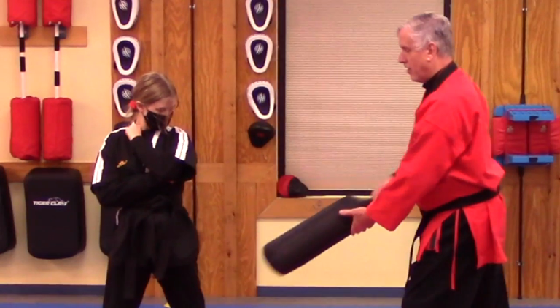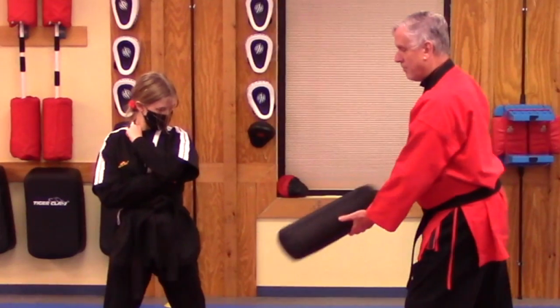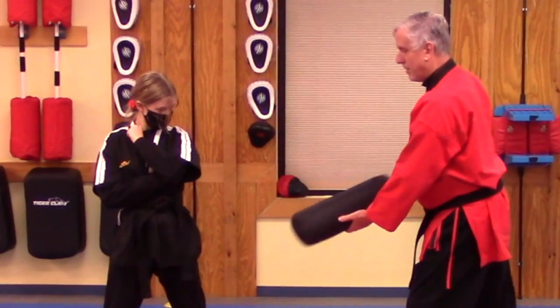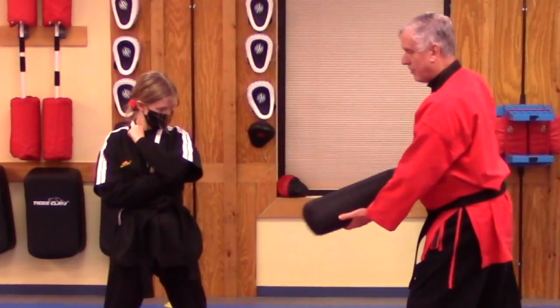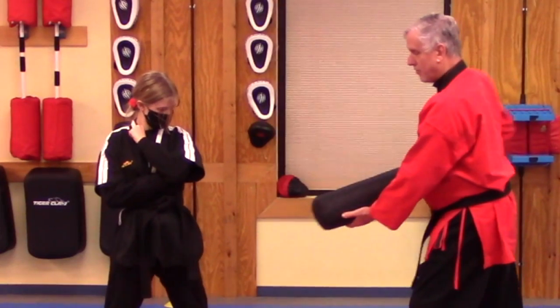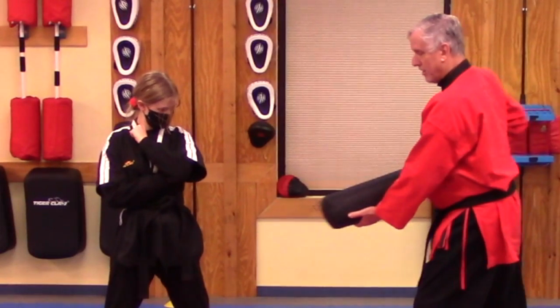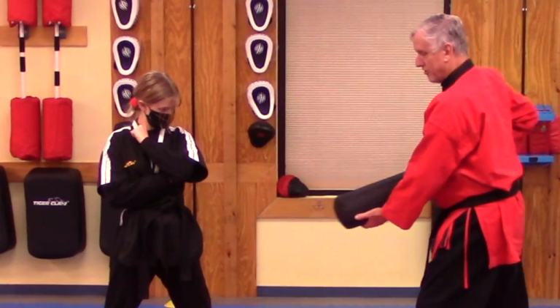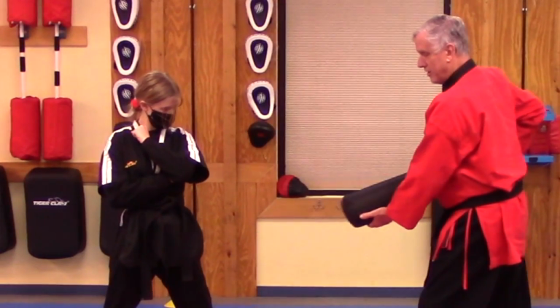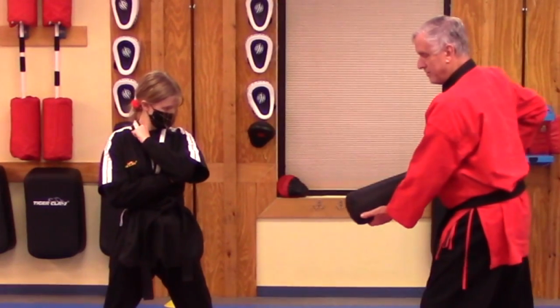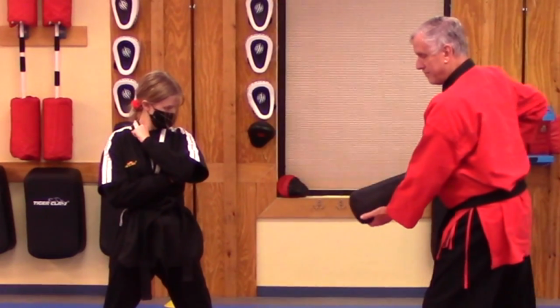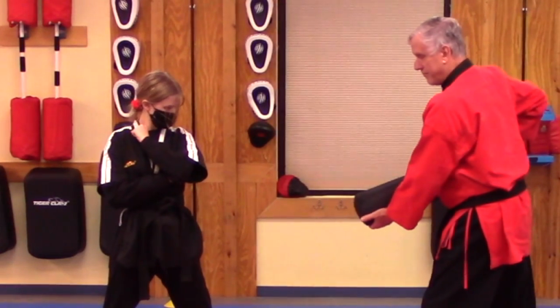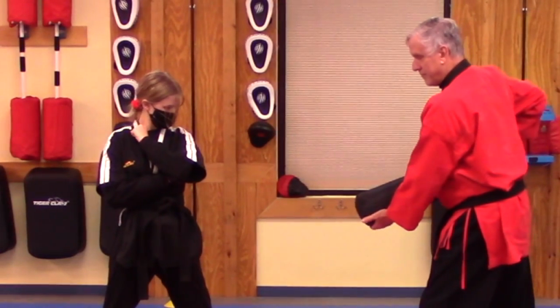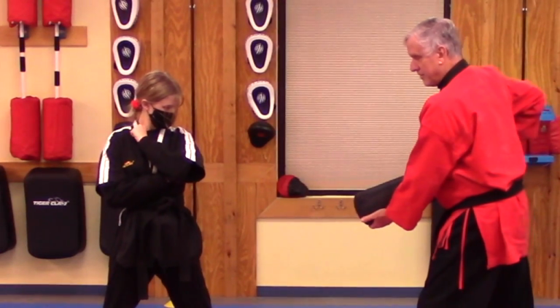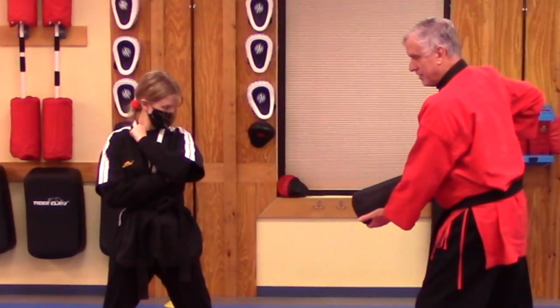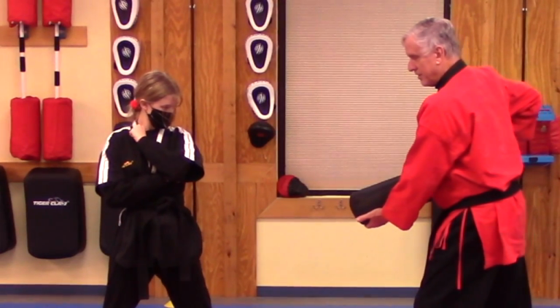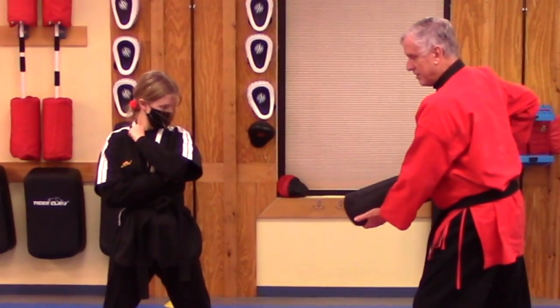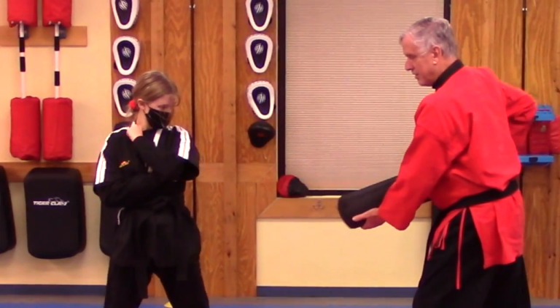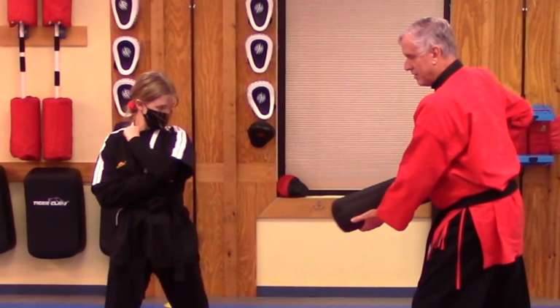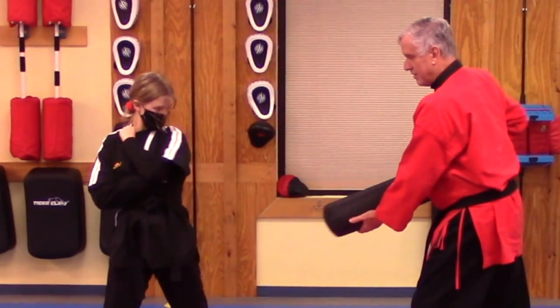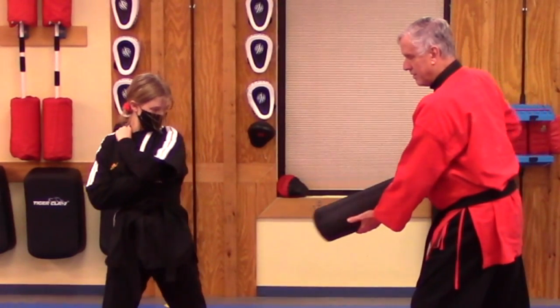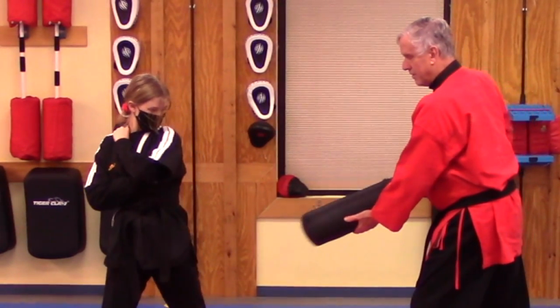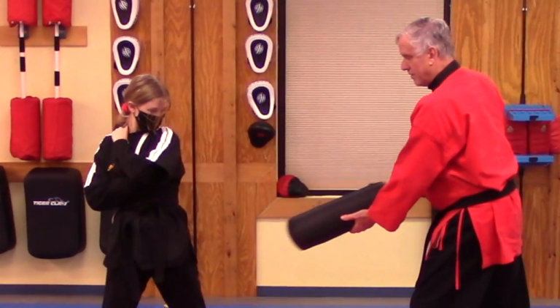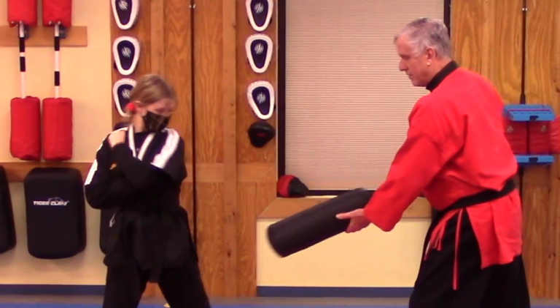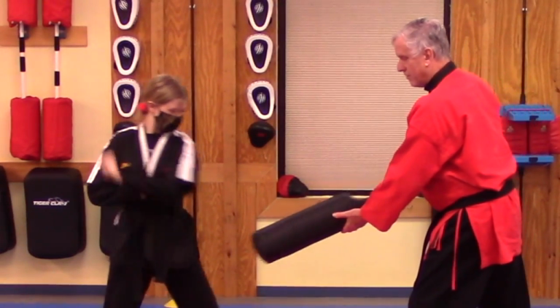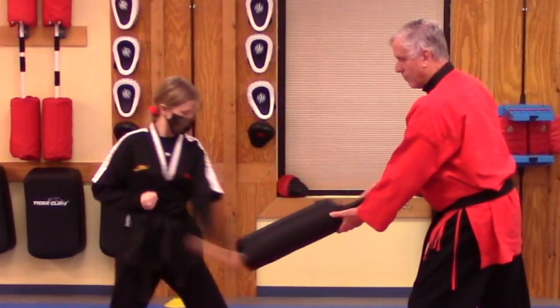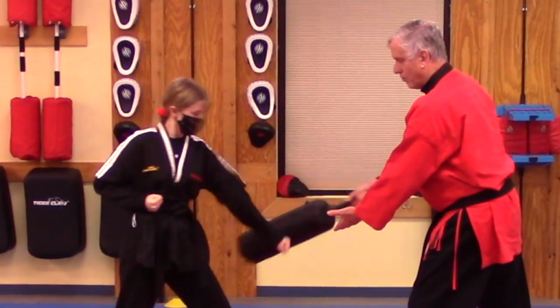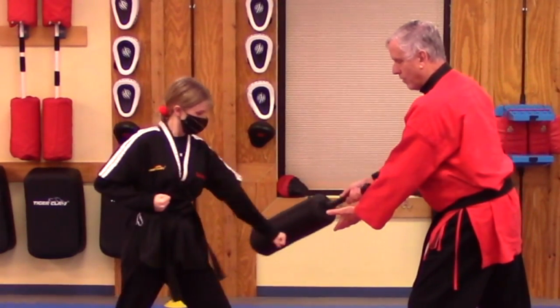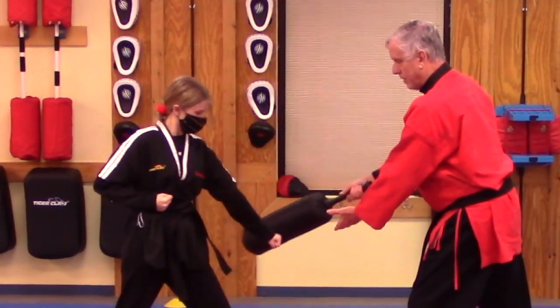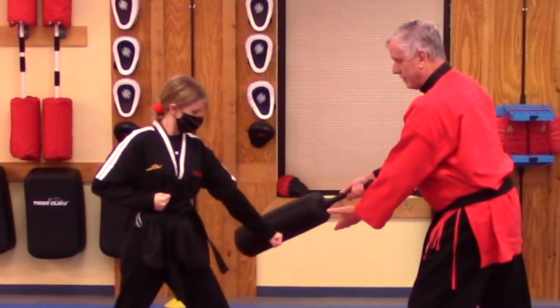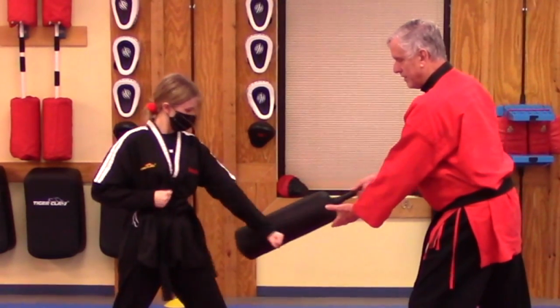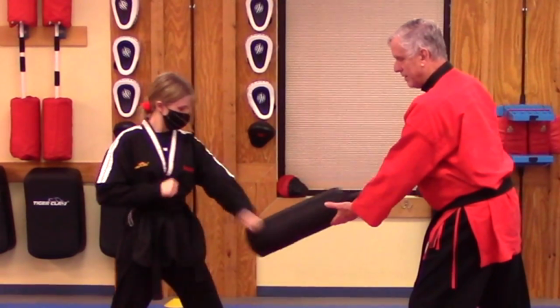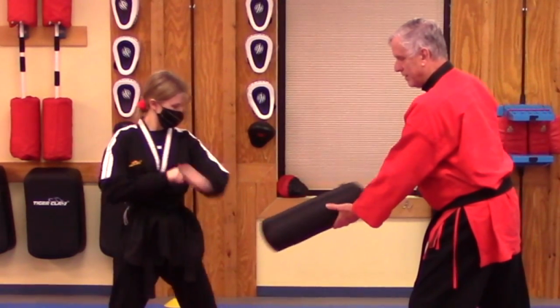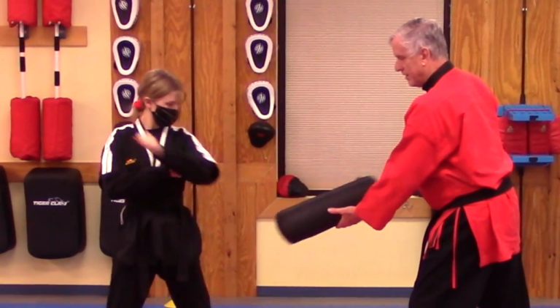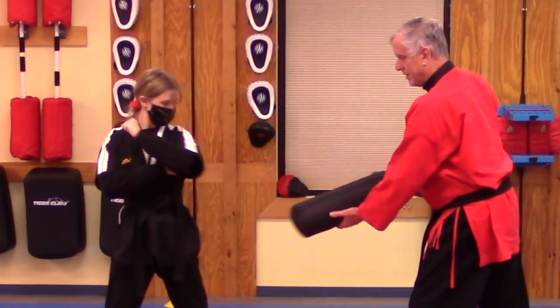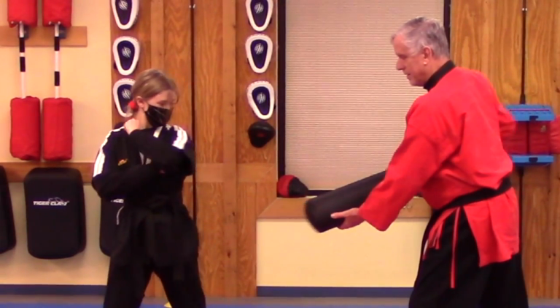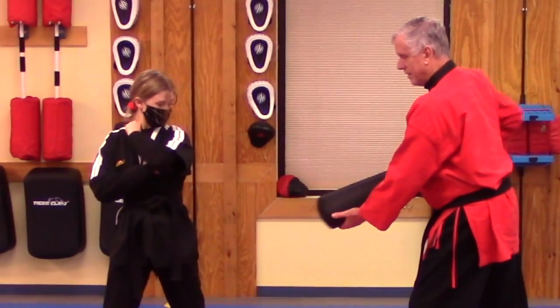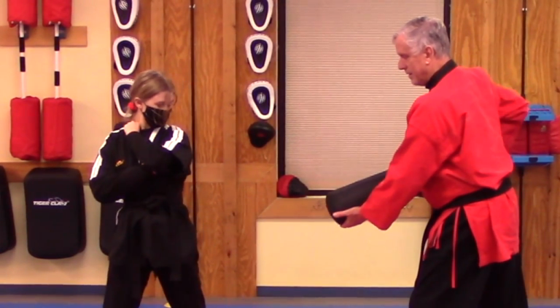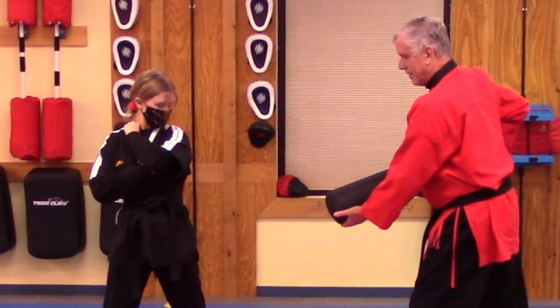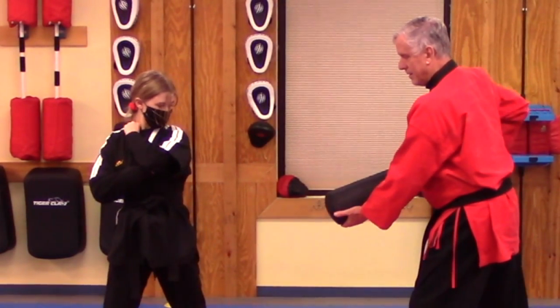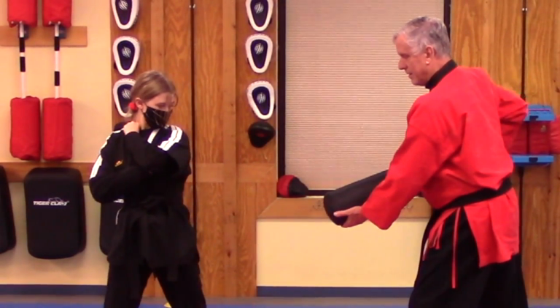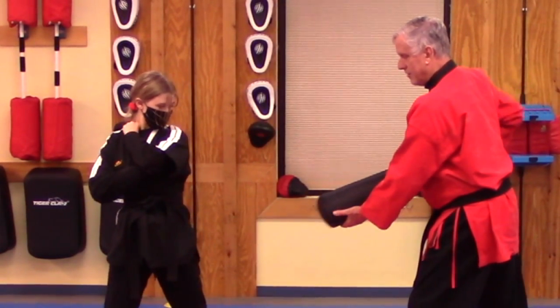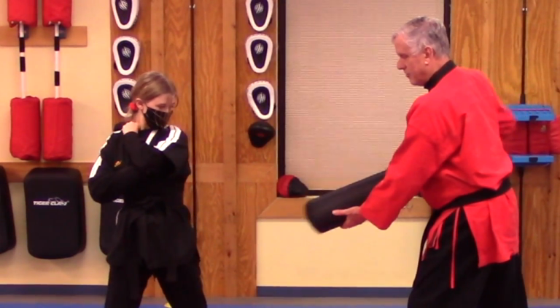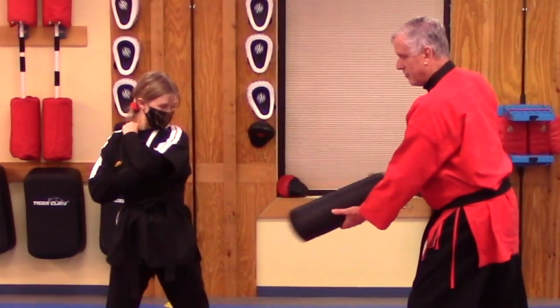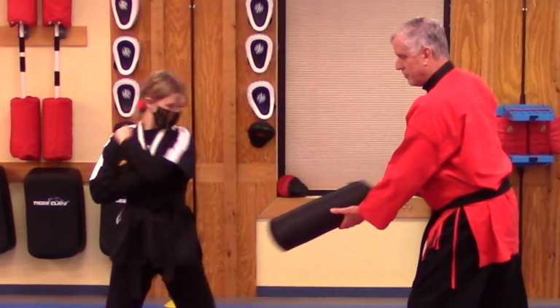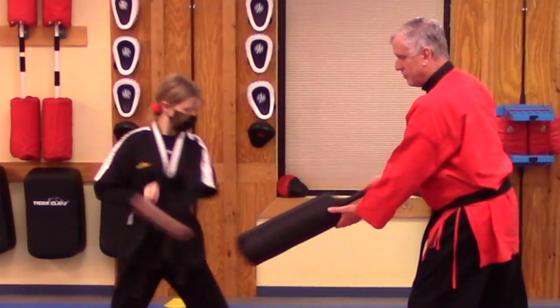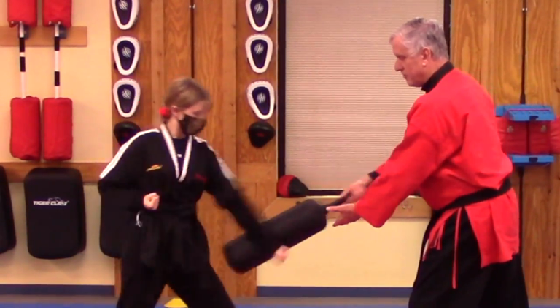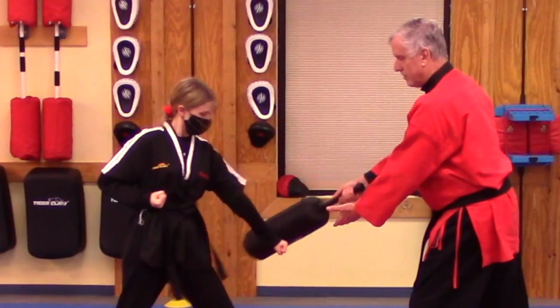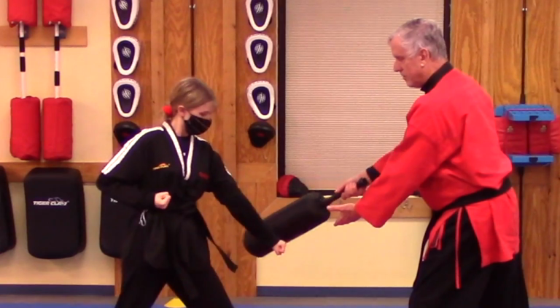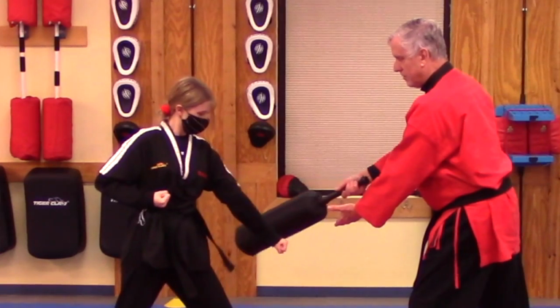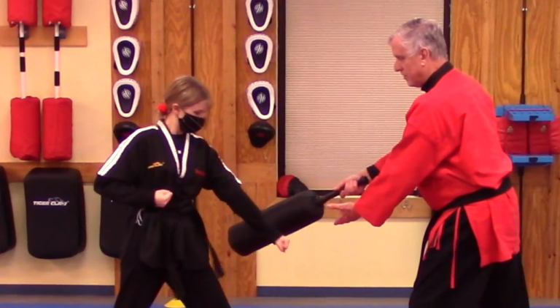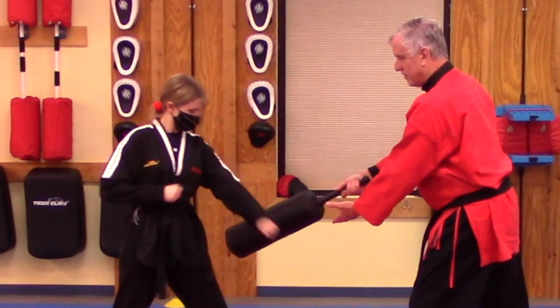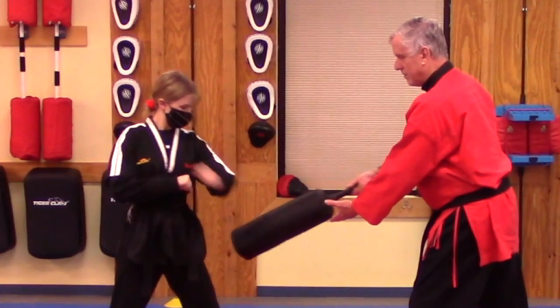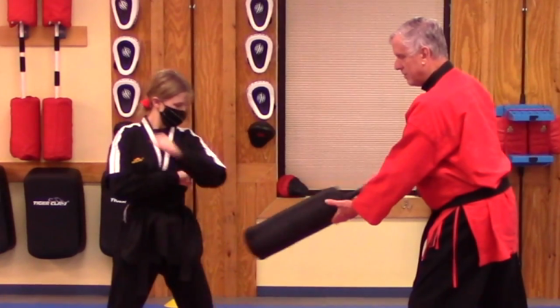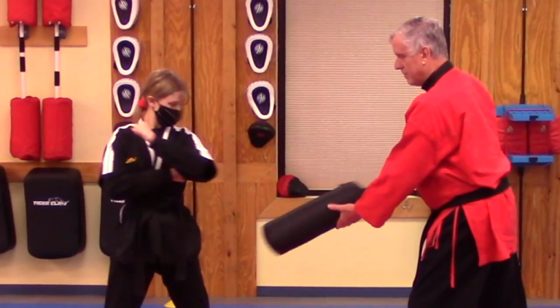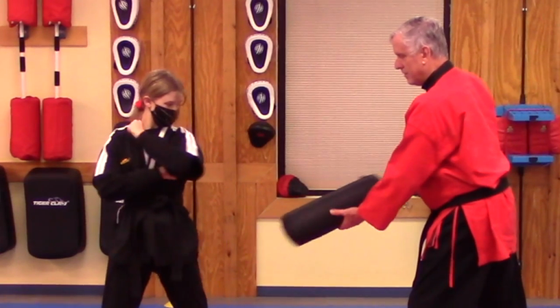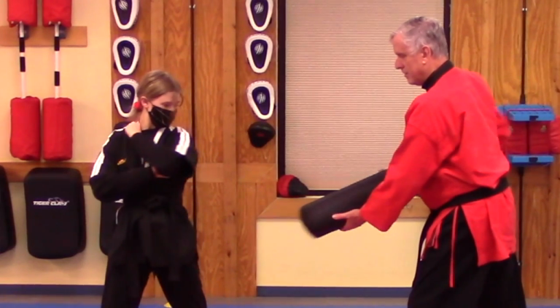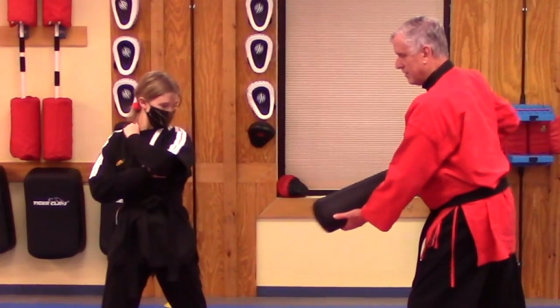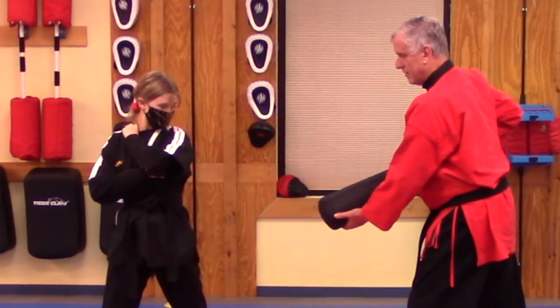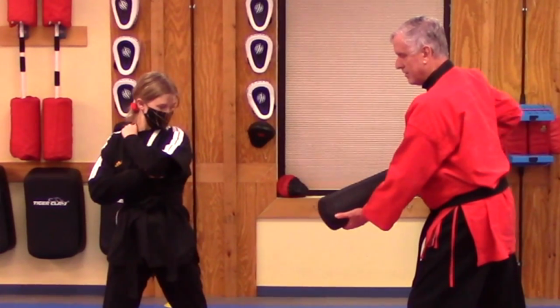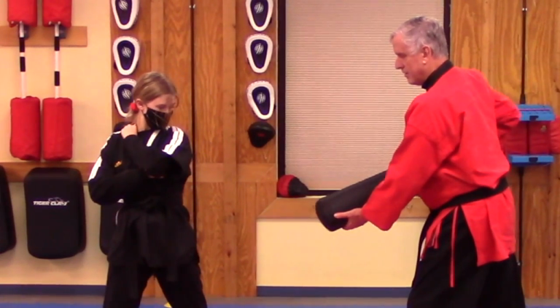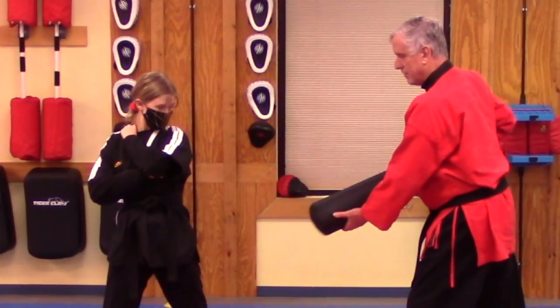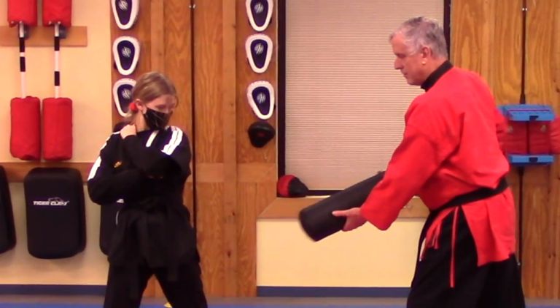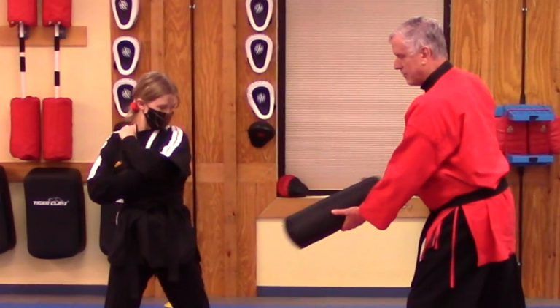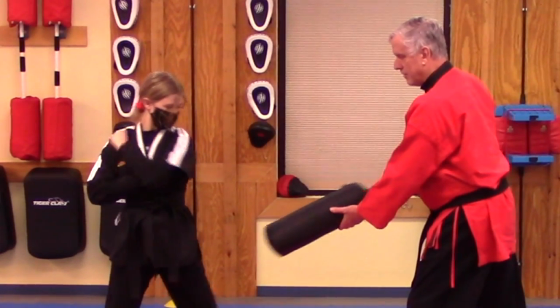Now I'm going to thrust it. One, two, three.